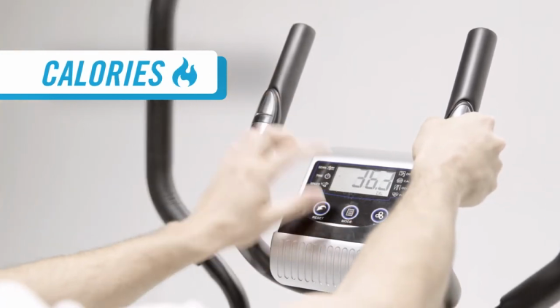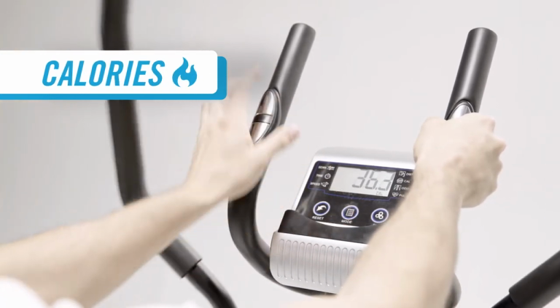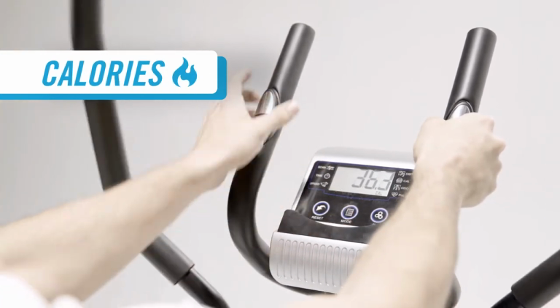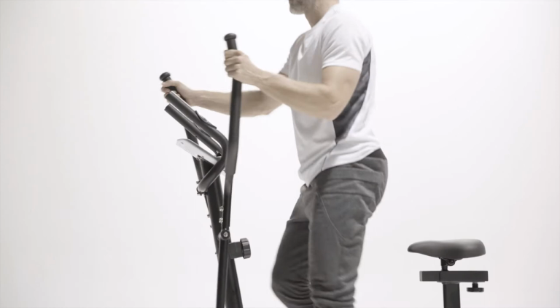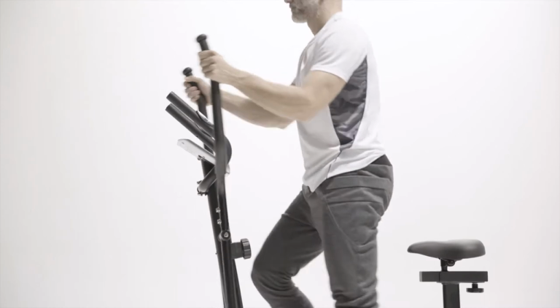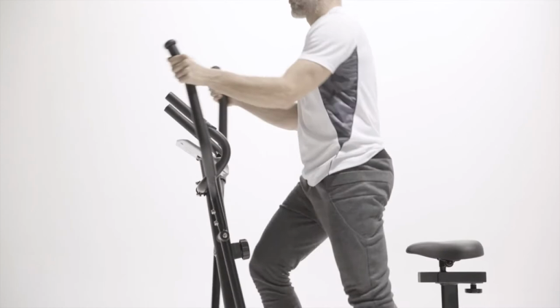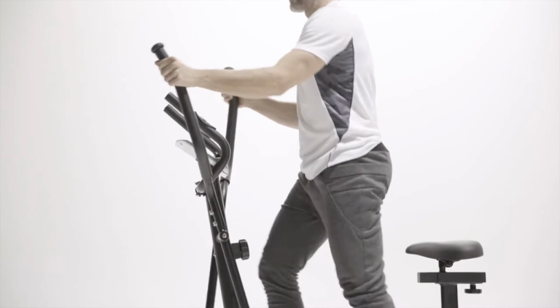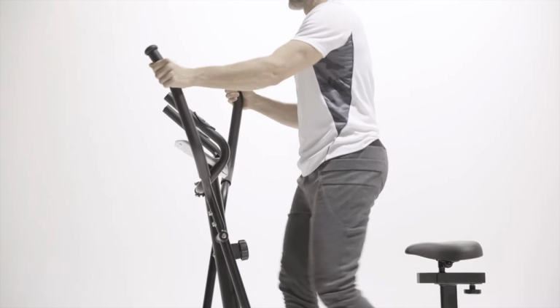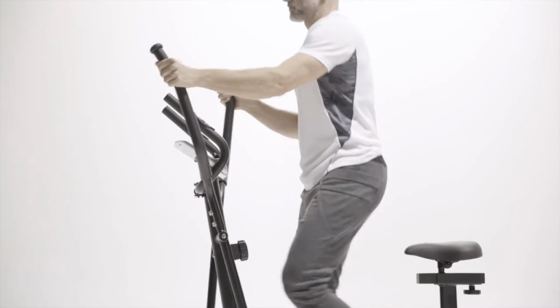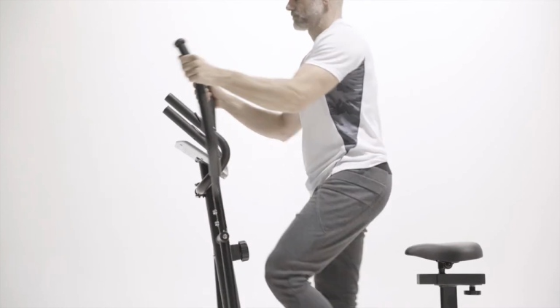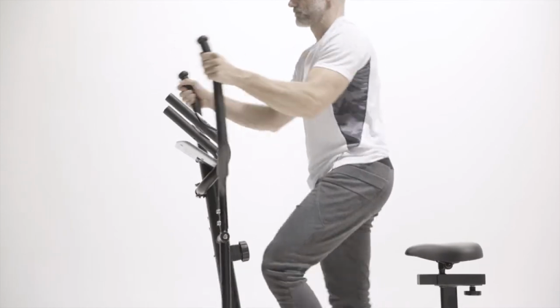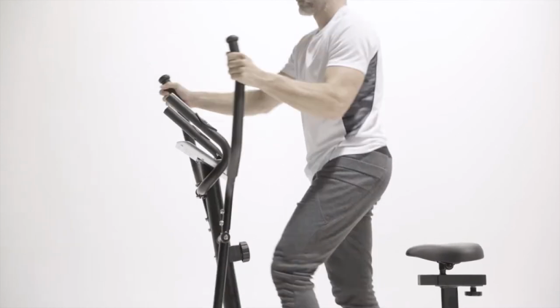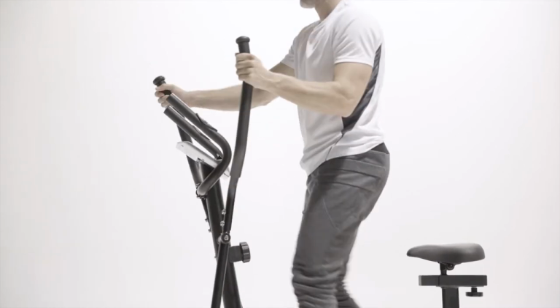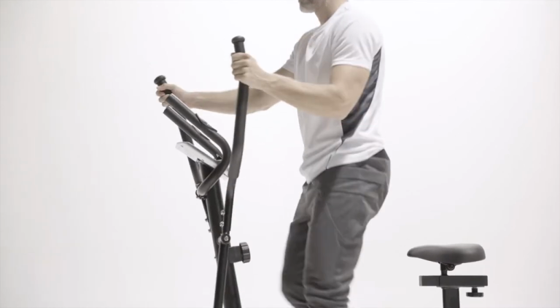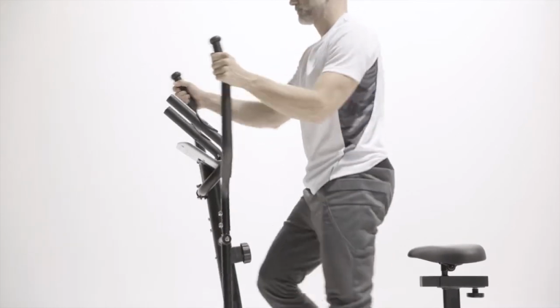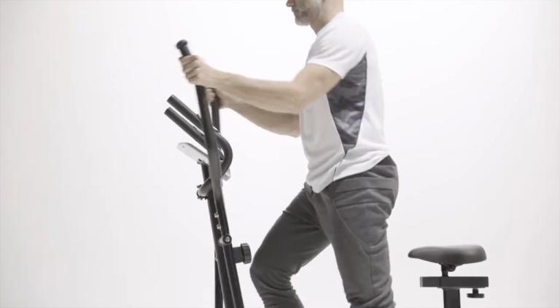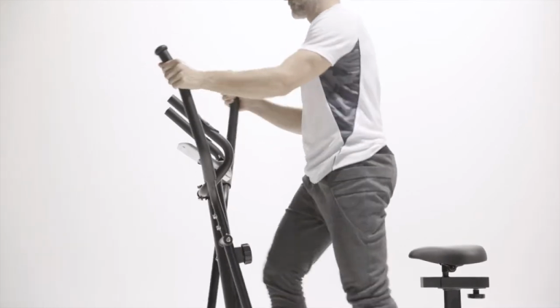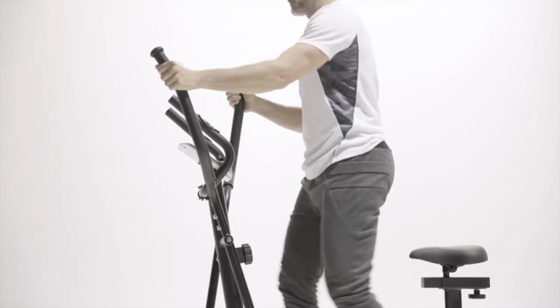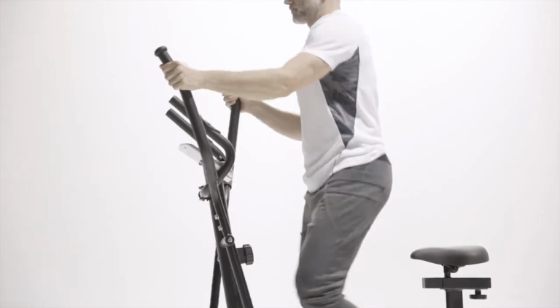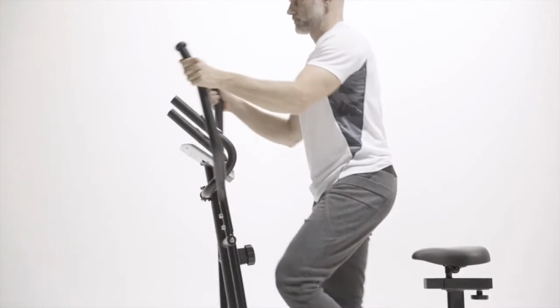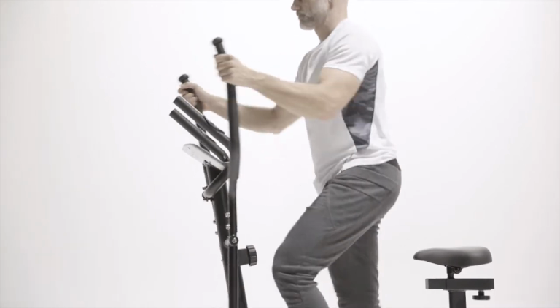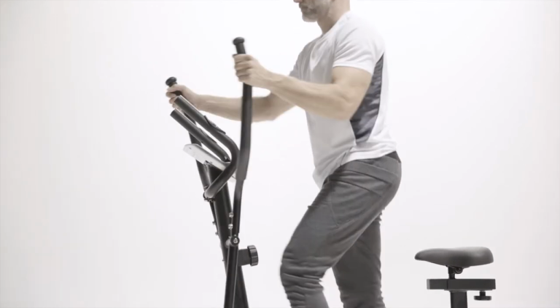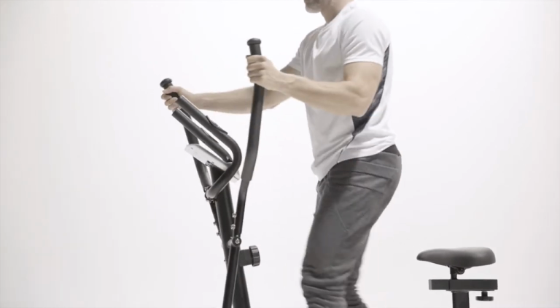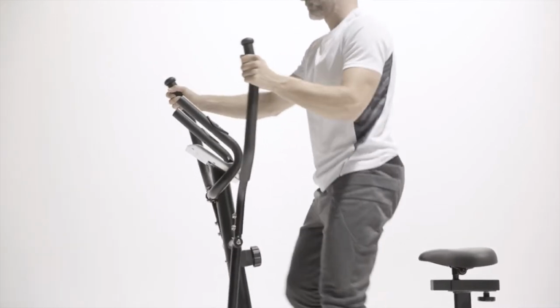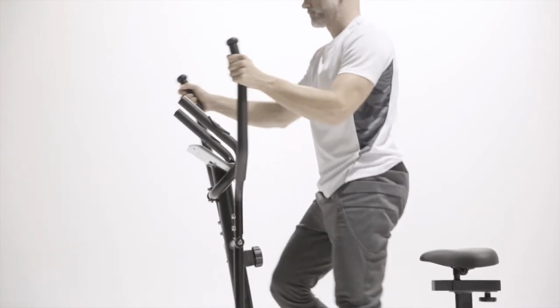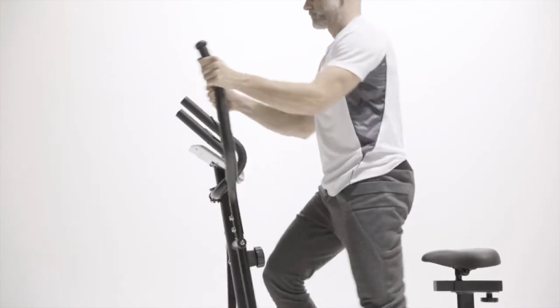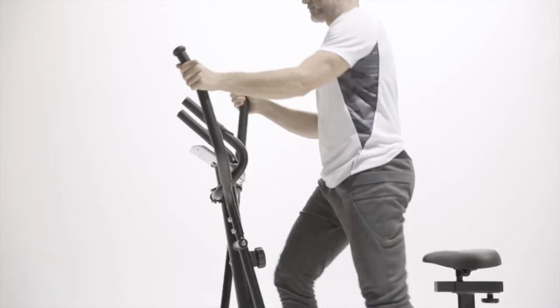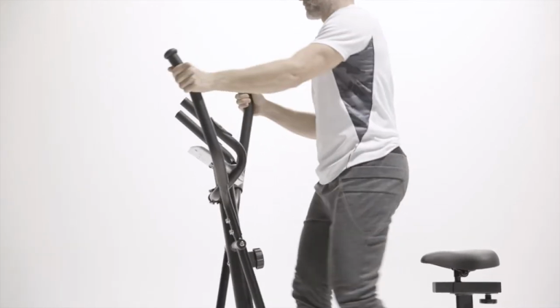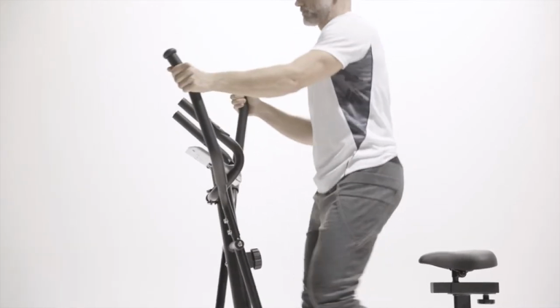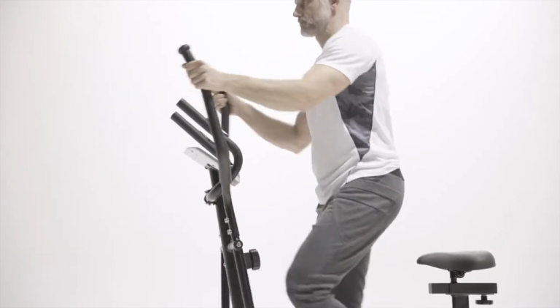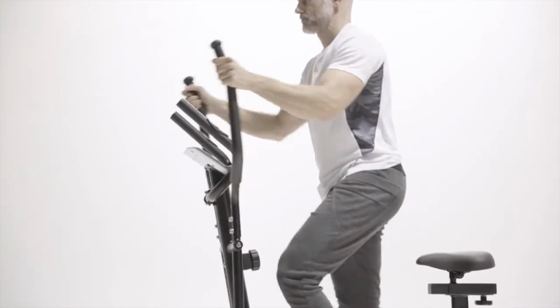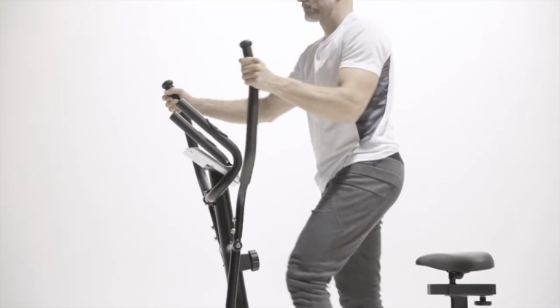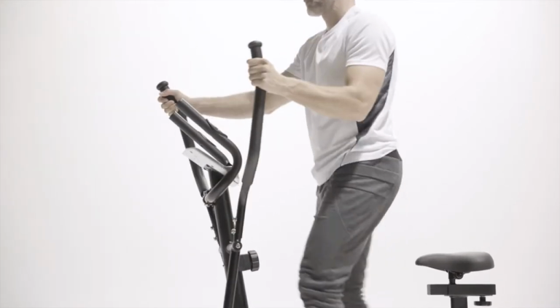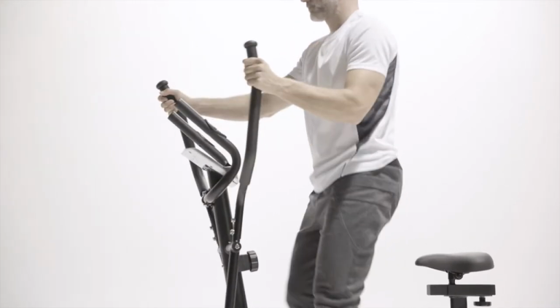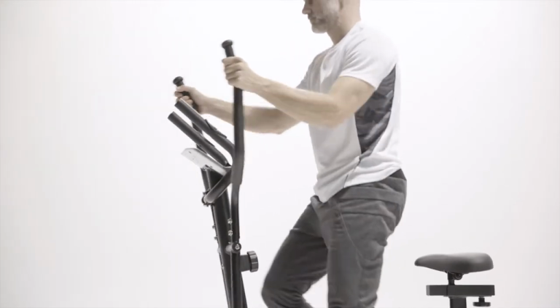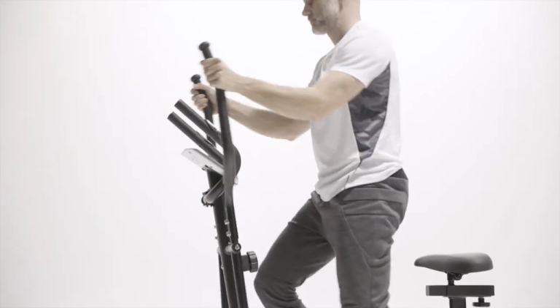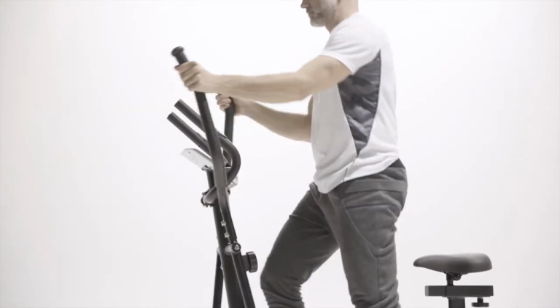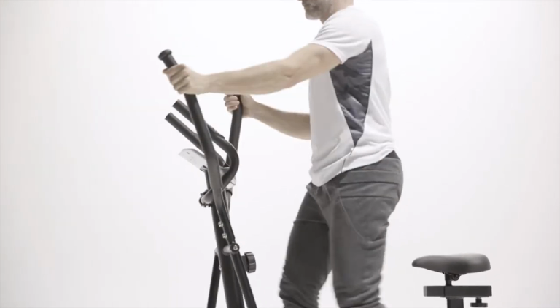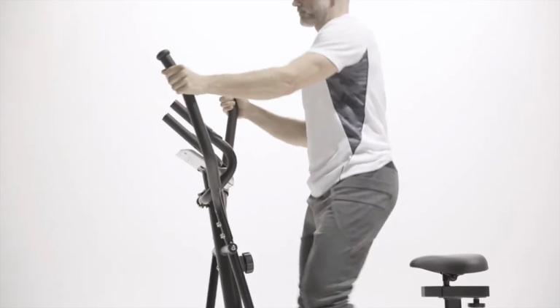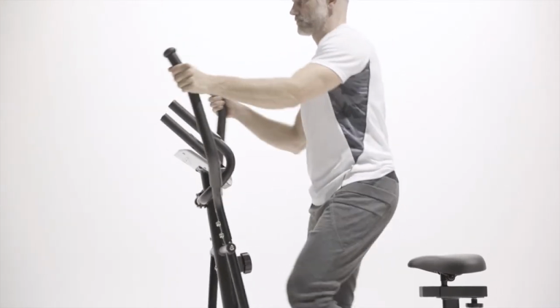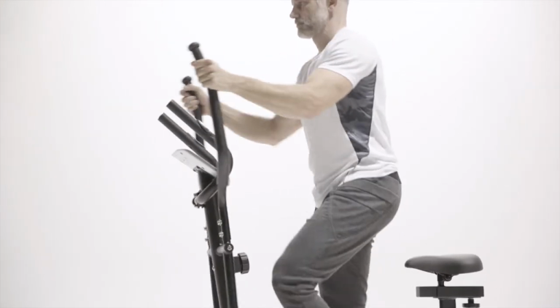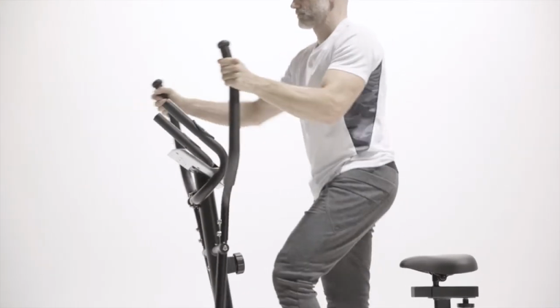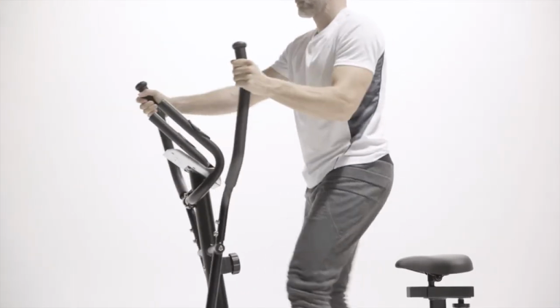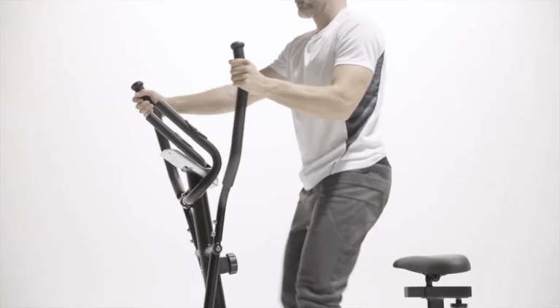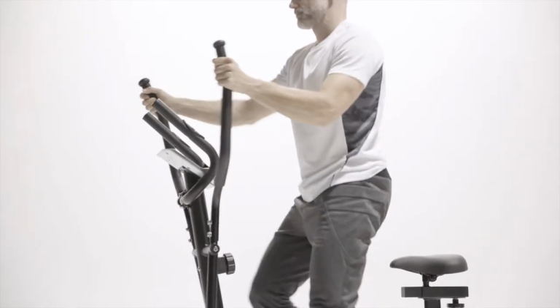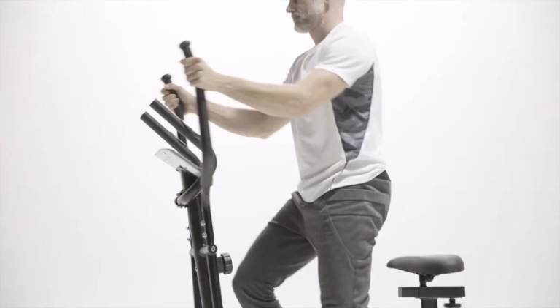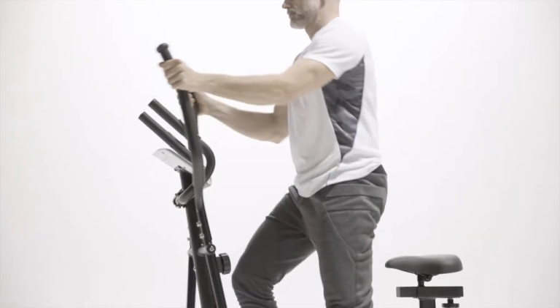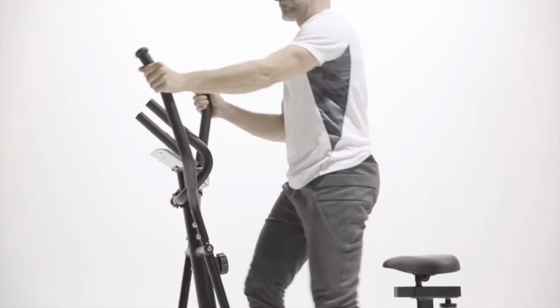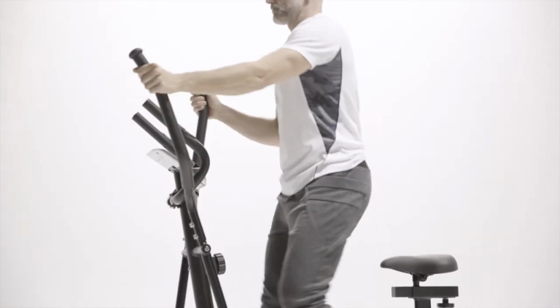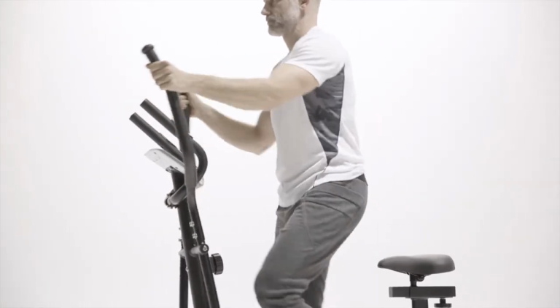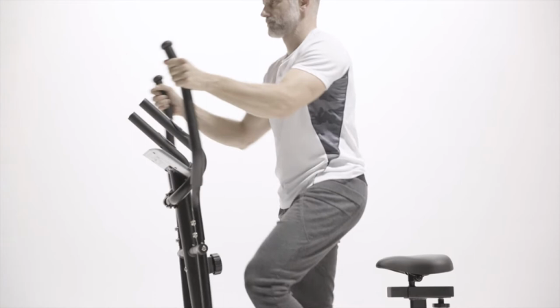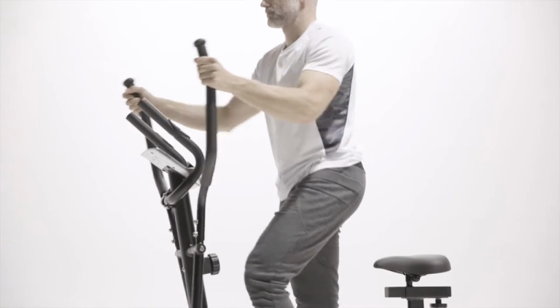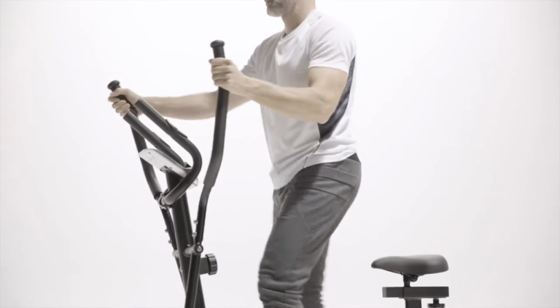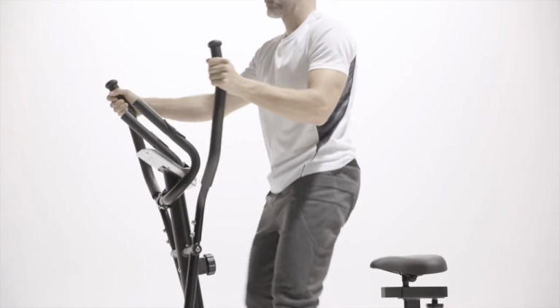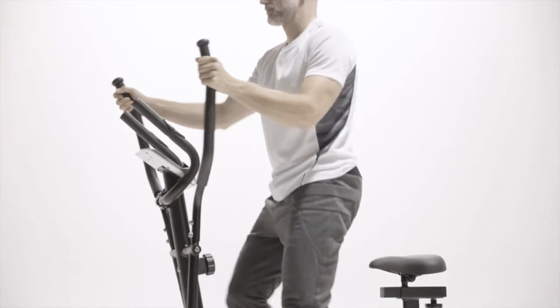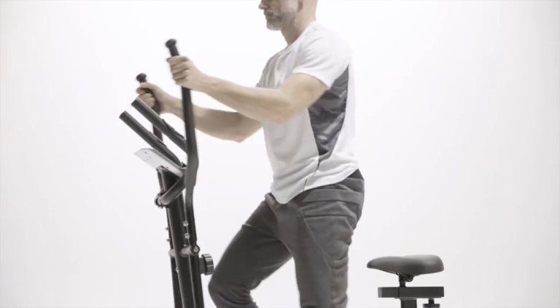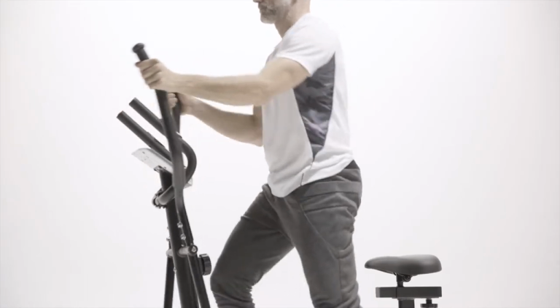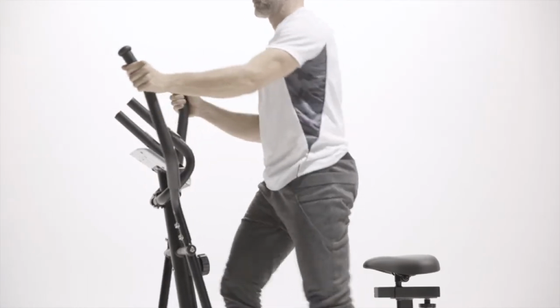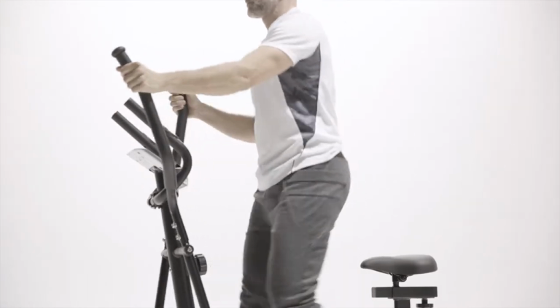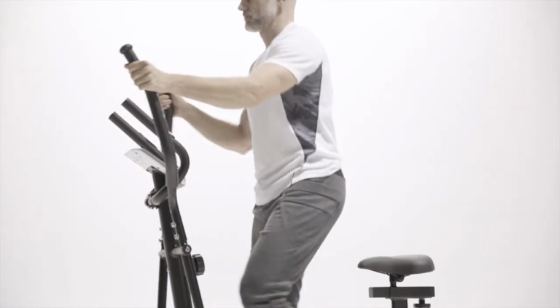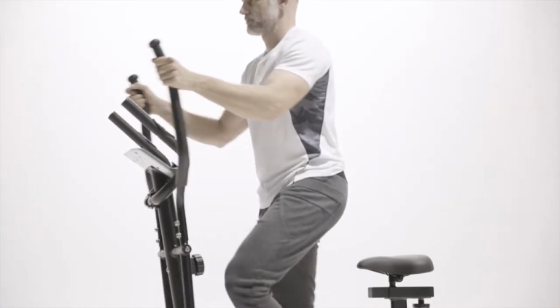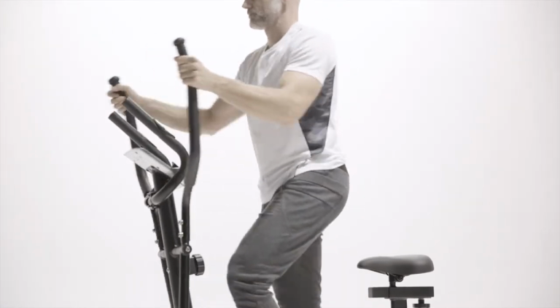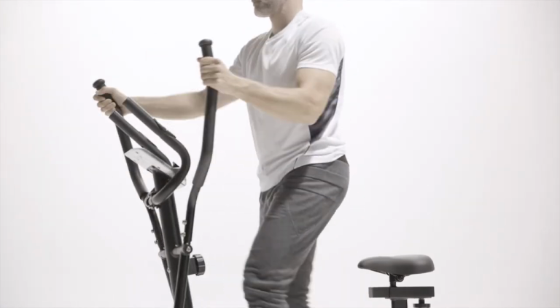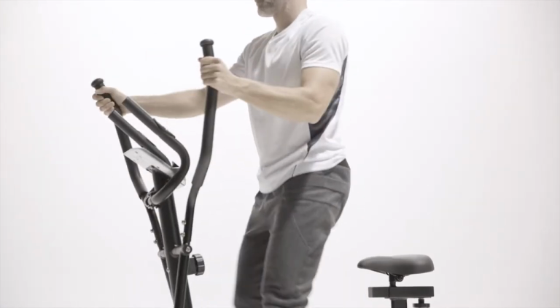The elliptical is softer on the body than the treadmill, making it safer for people with joint, knee, and lower back issues.